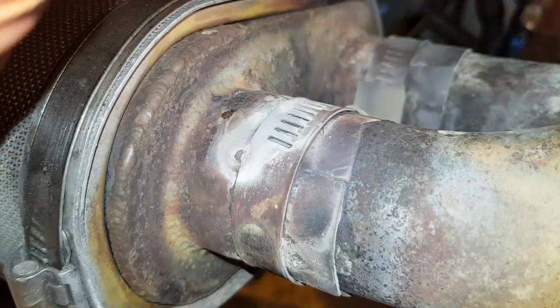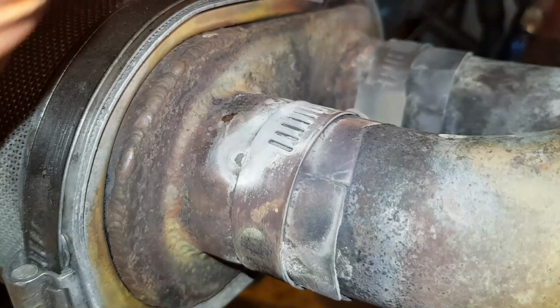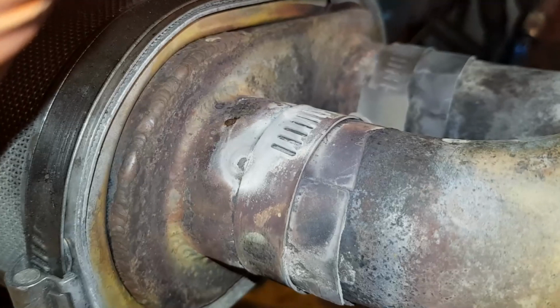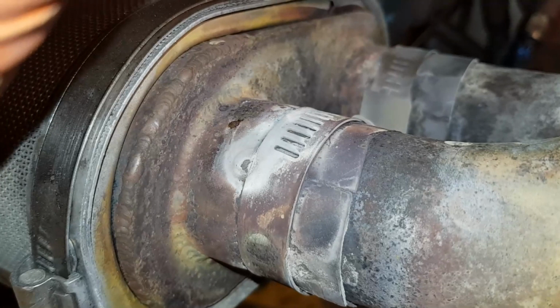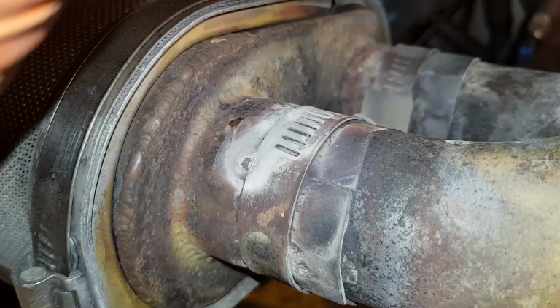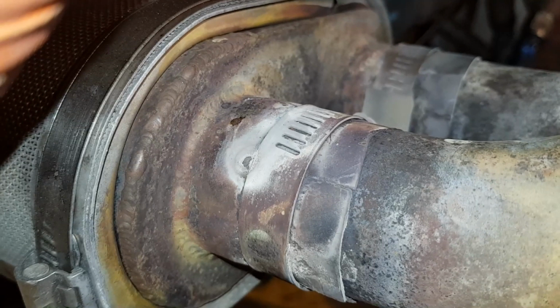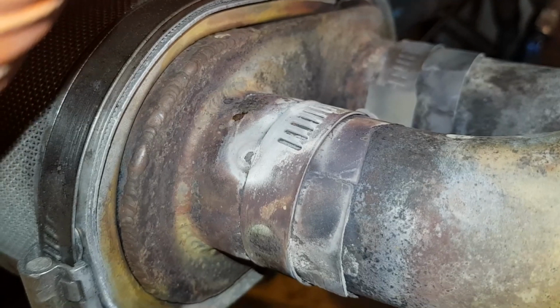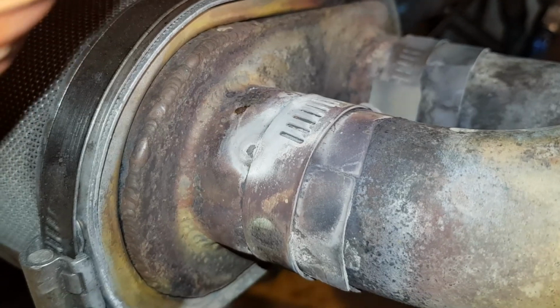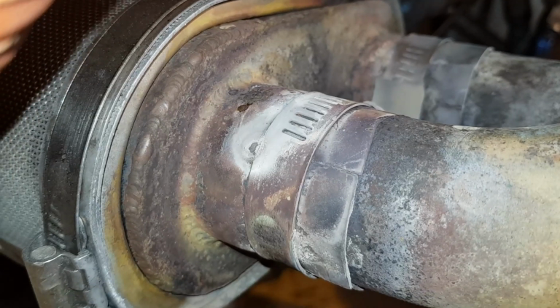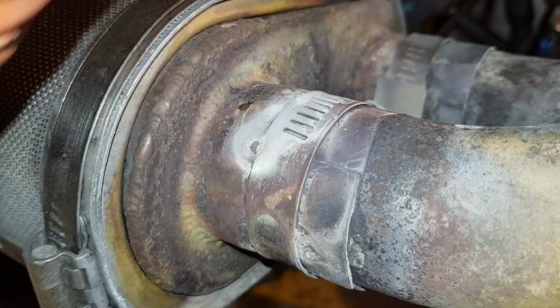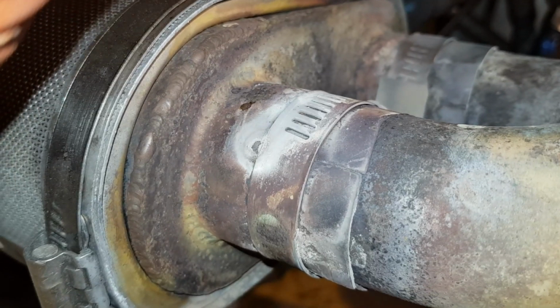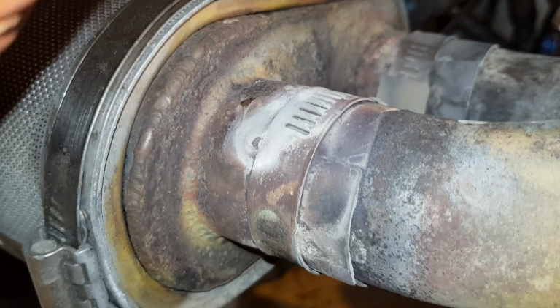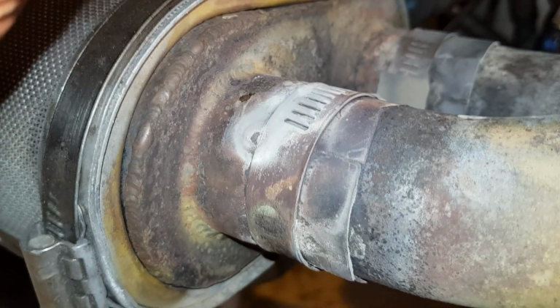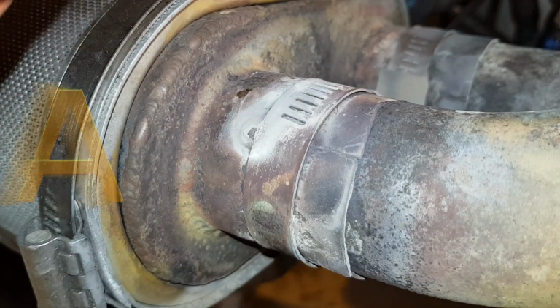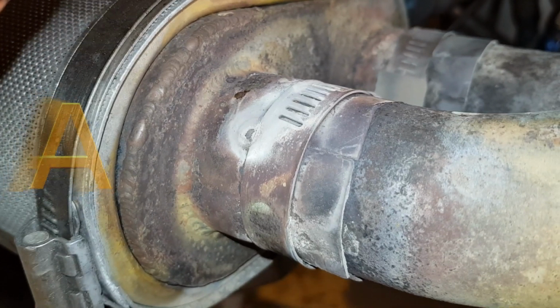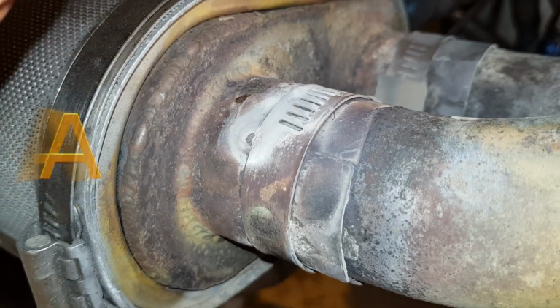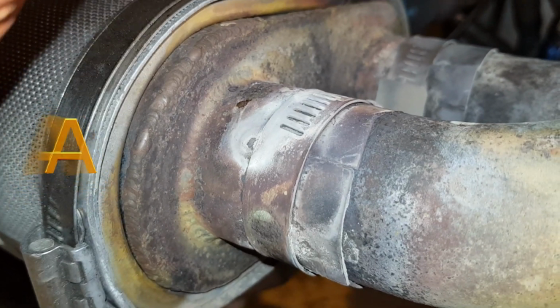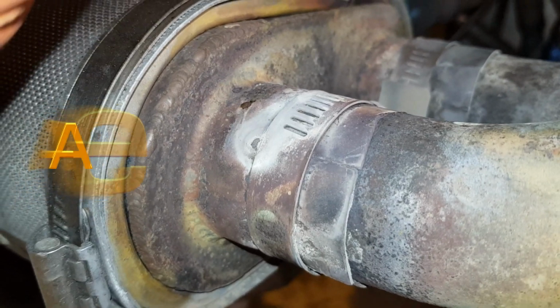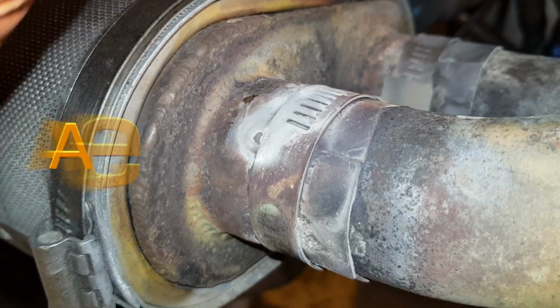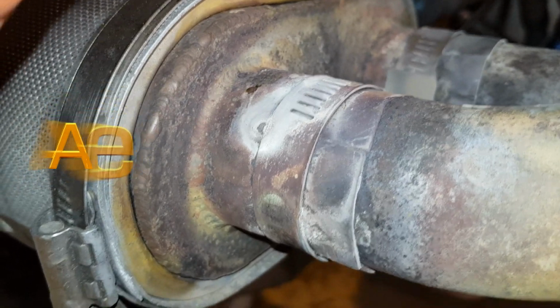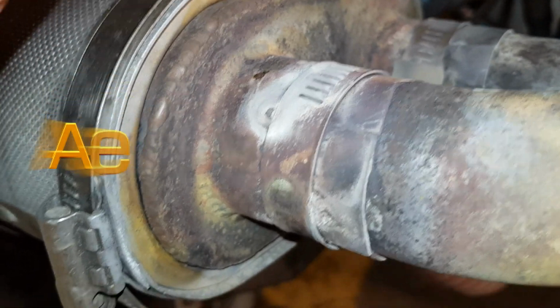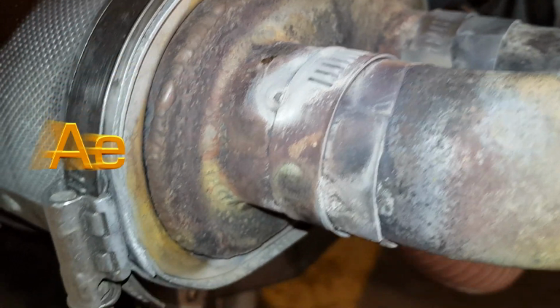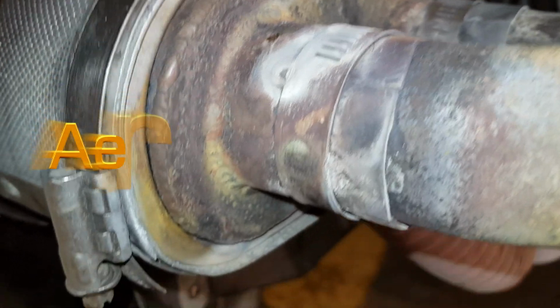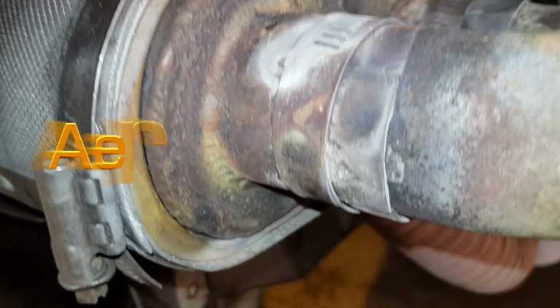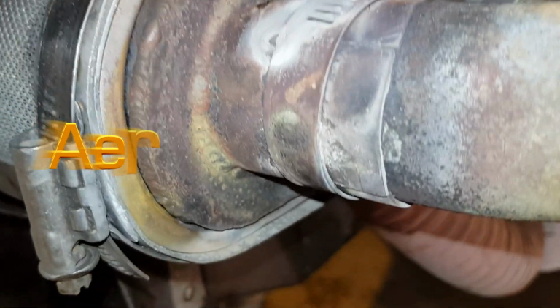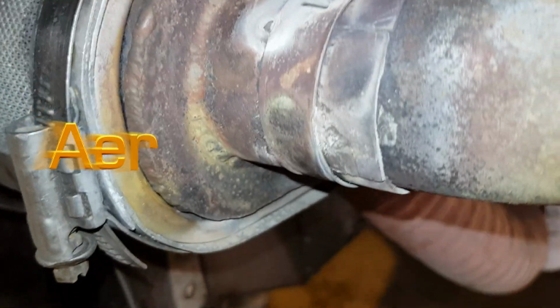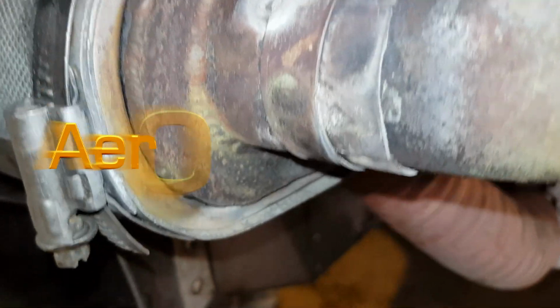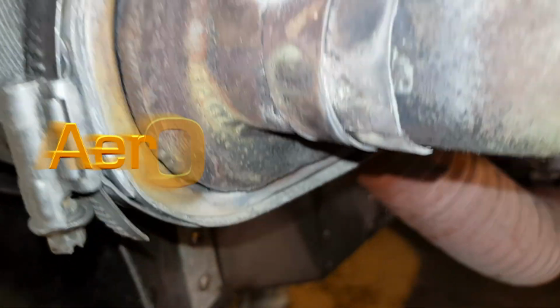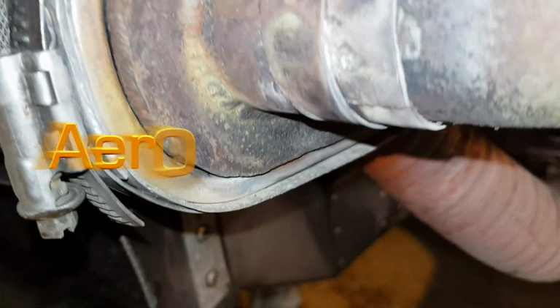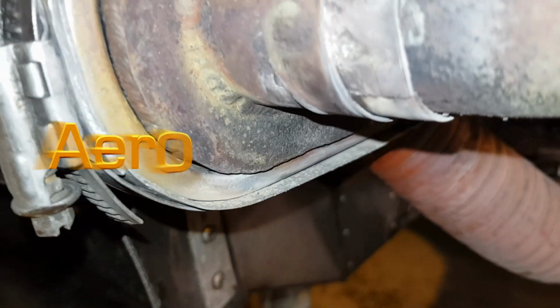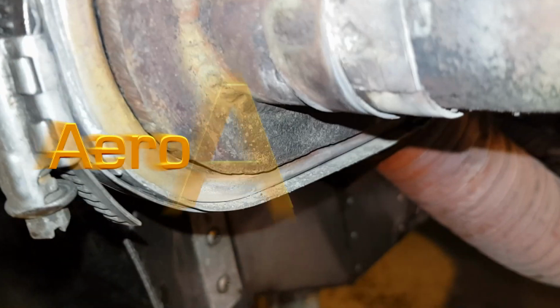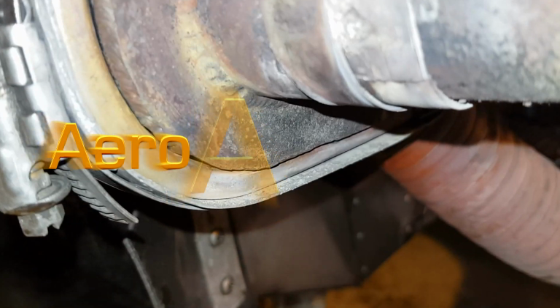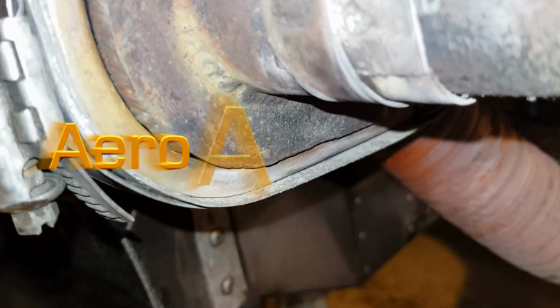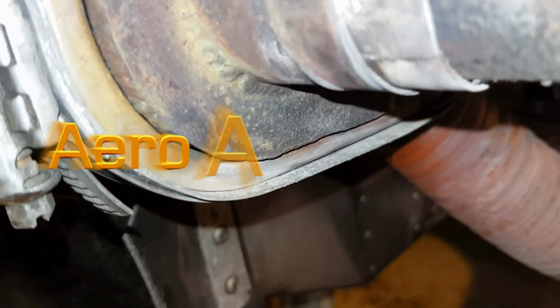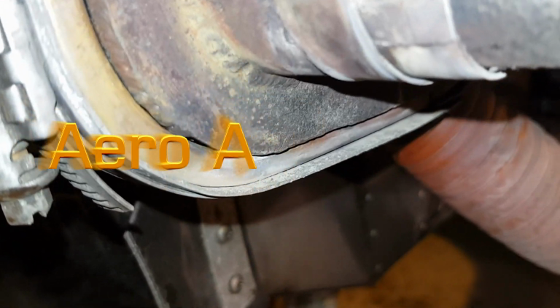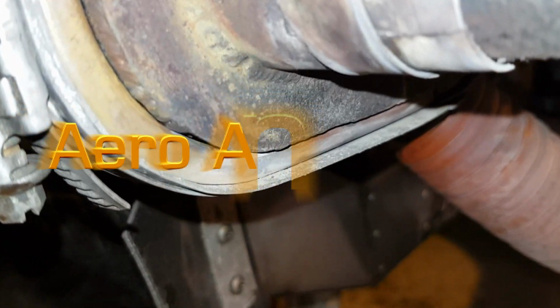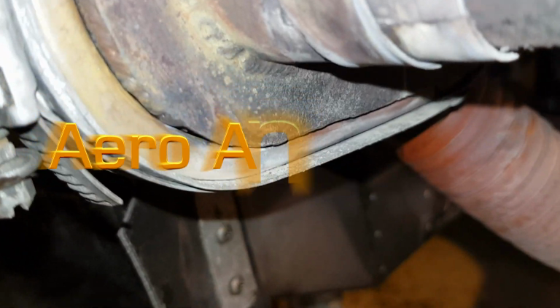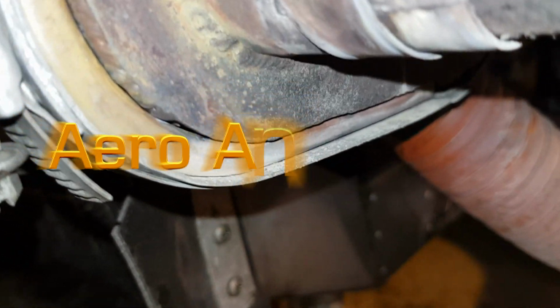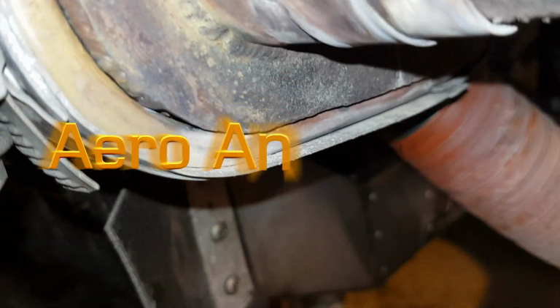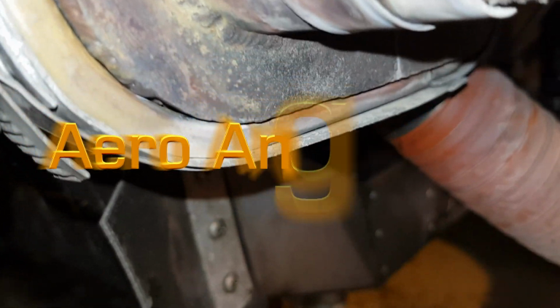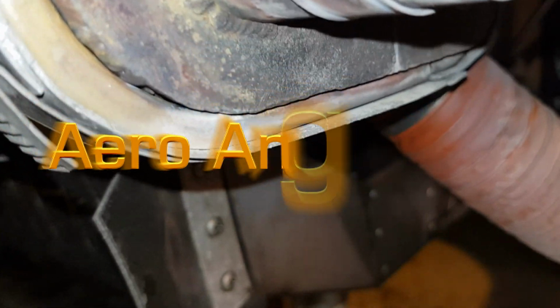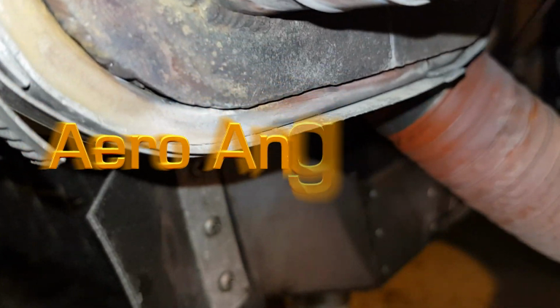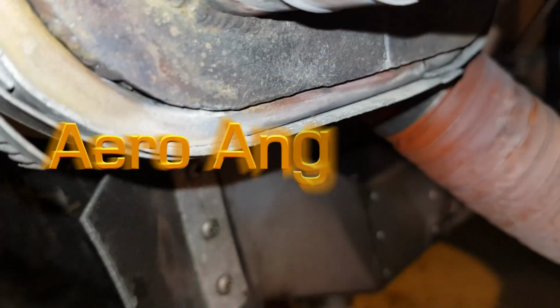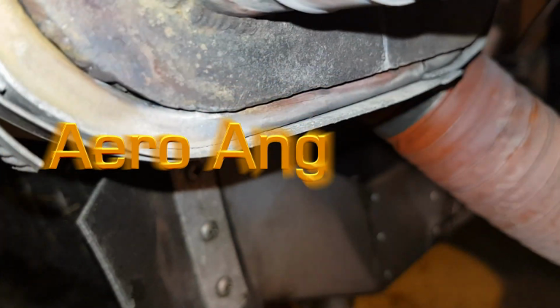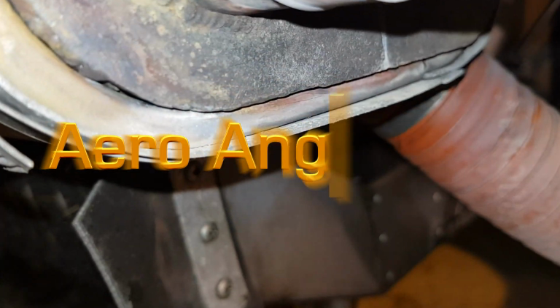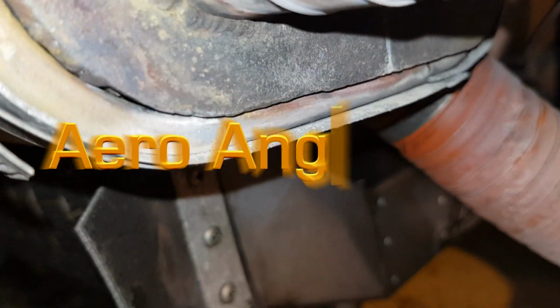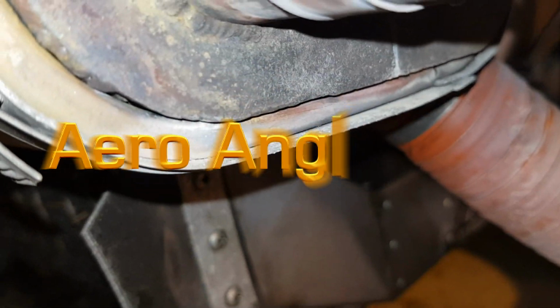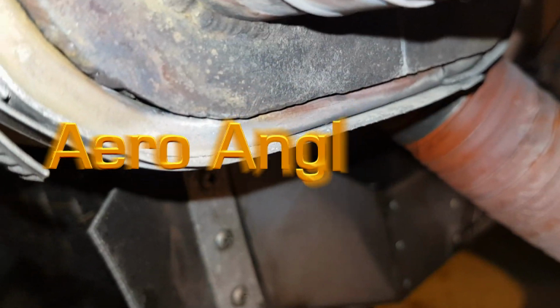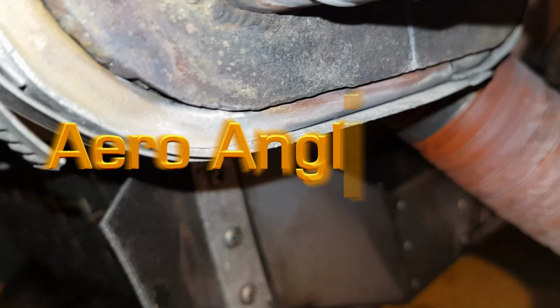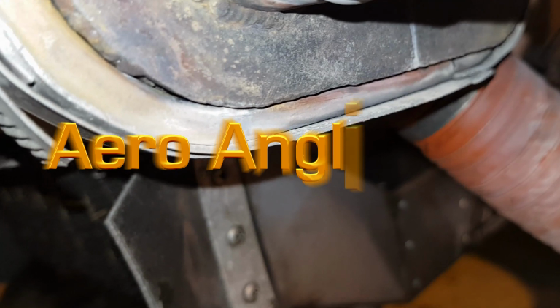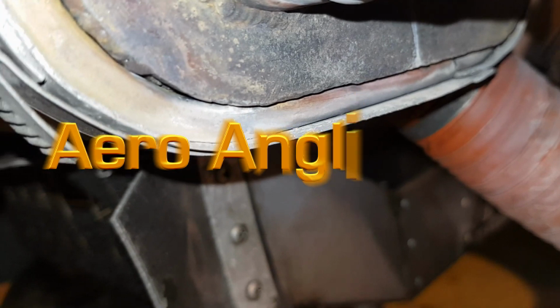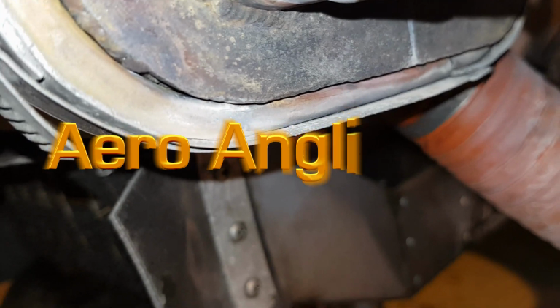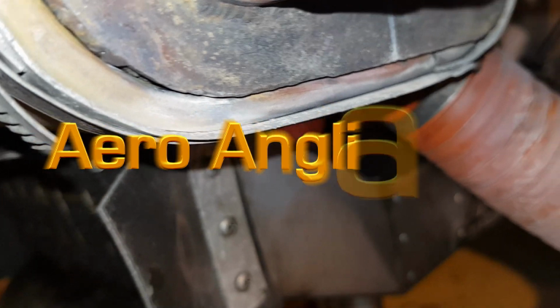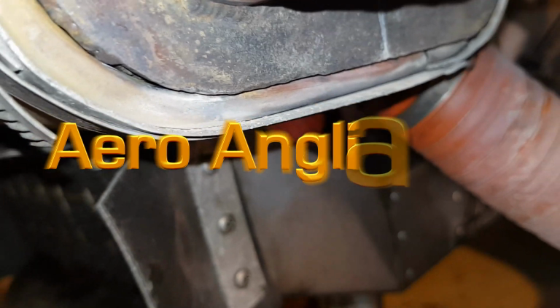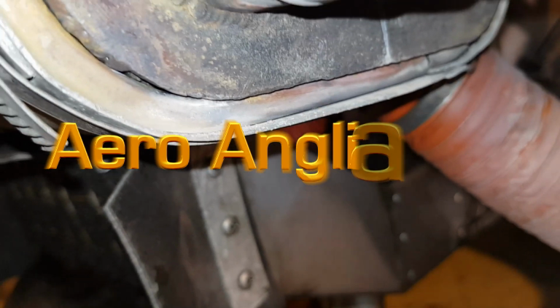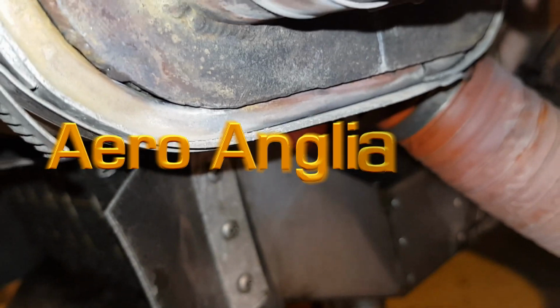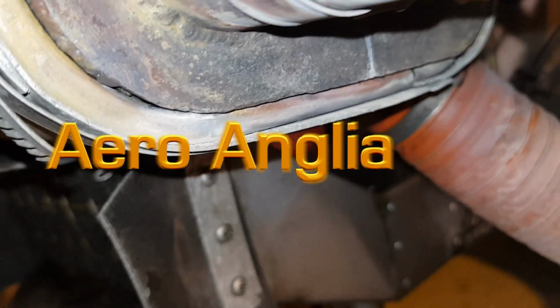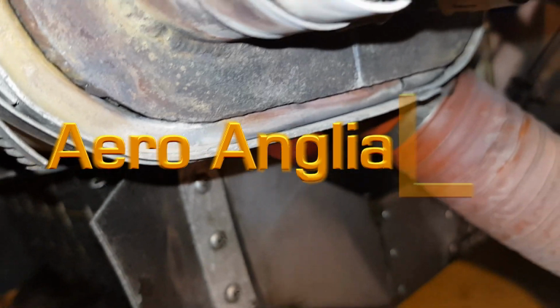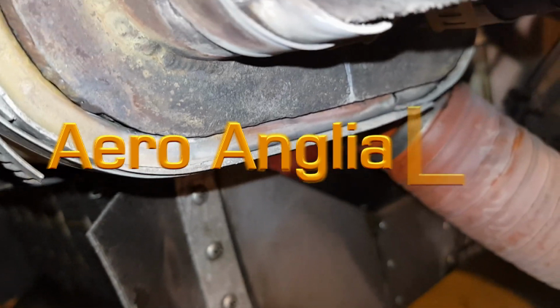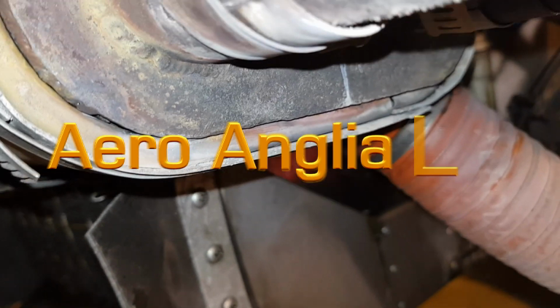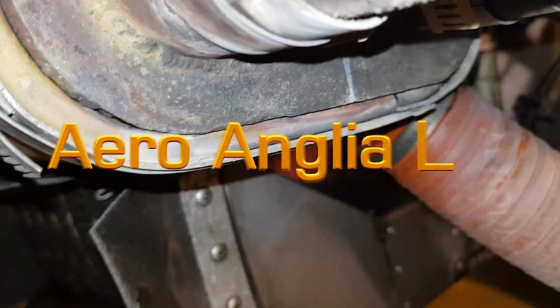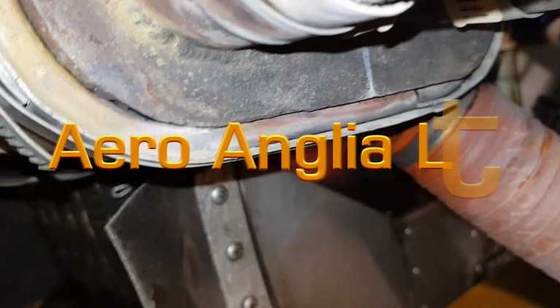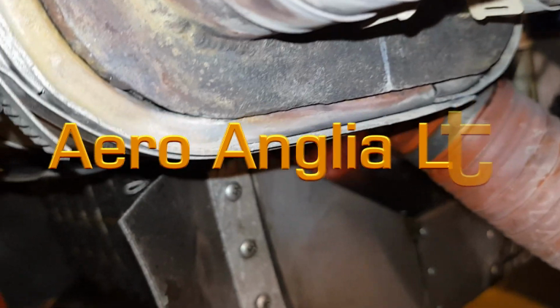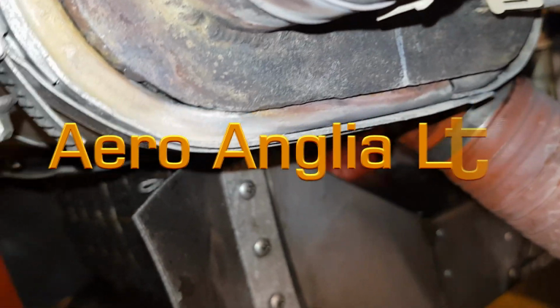Hello and welcome to AeroAngler's YouTube channel. Today we're looking at this Robin HR200's exhaust system.